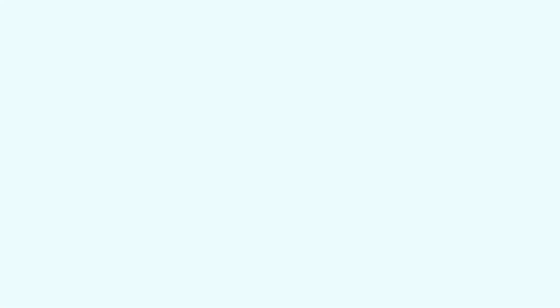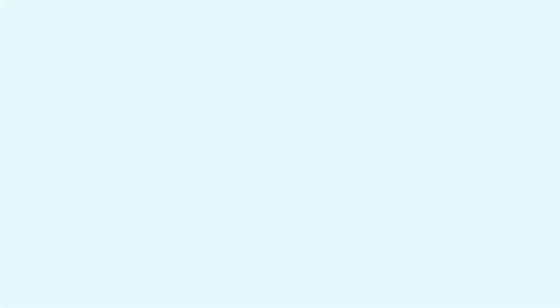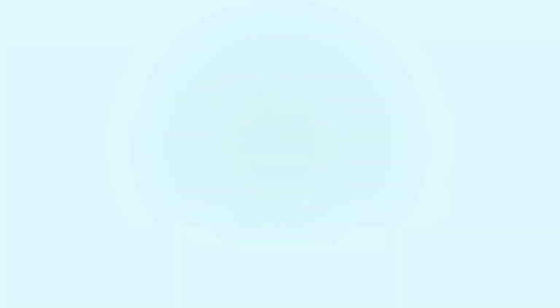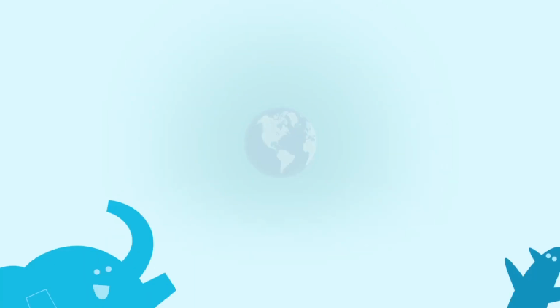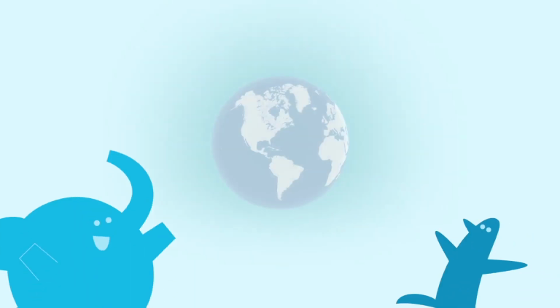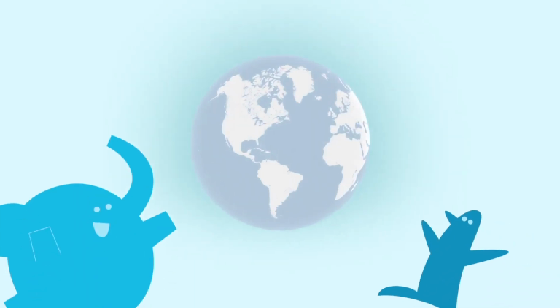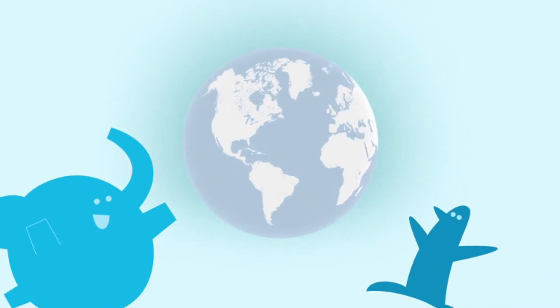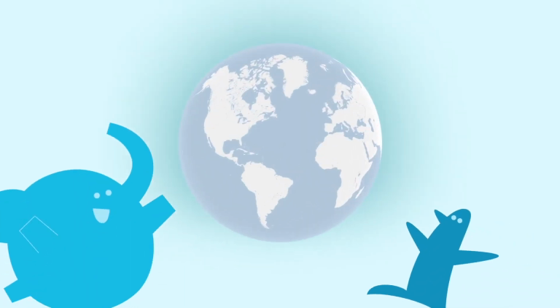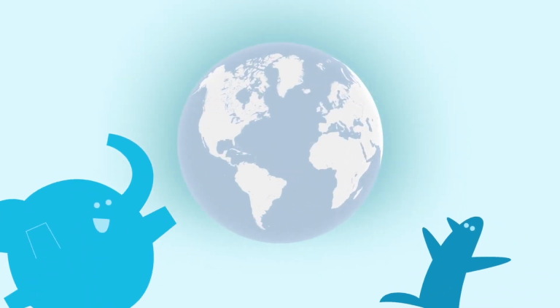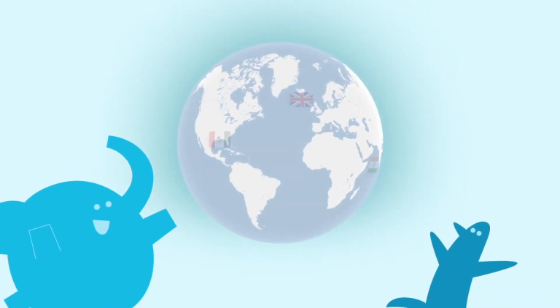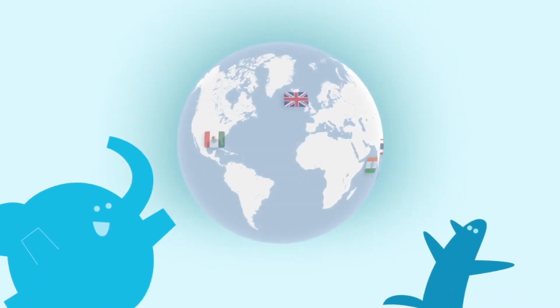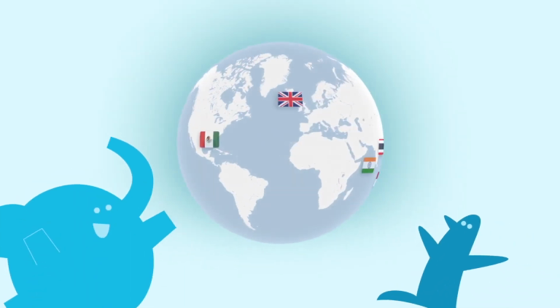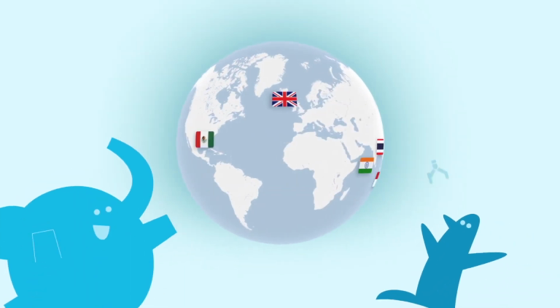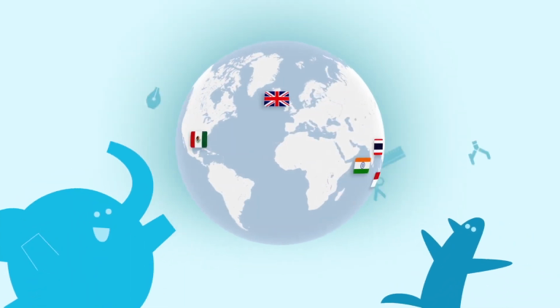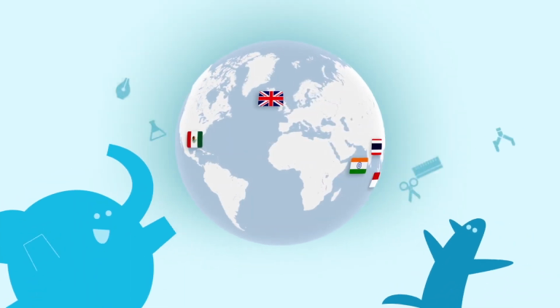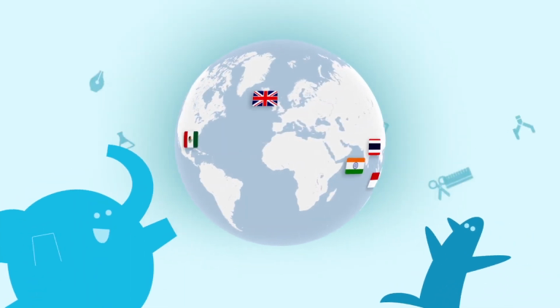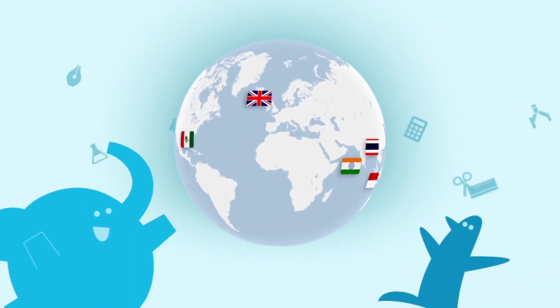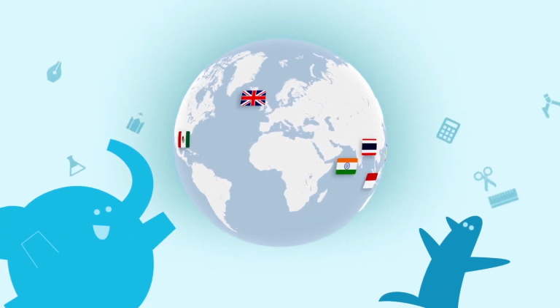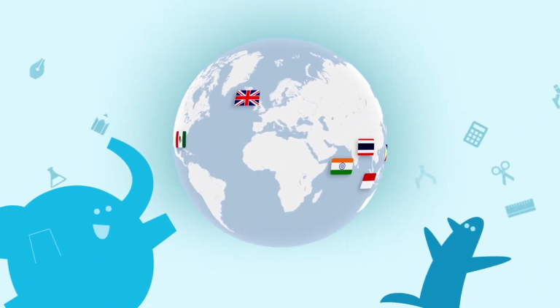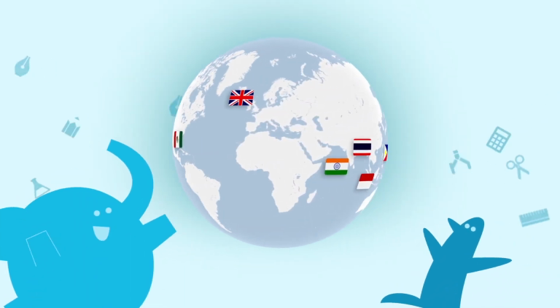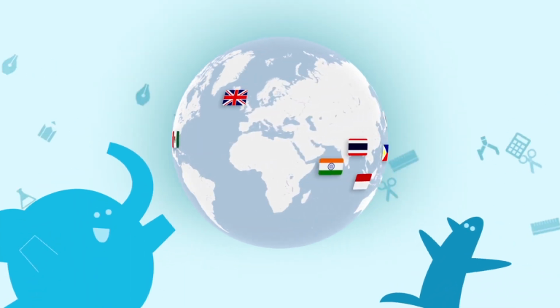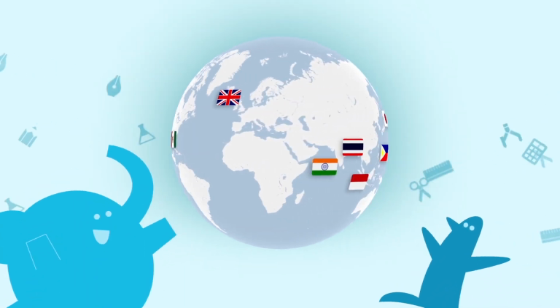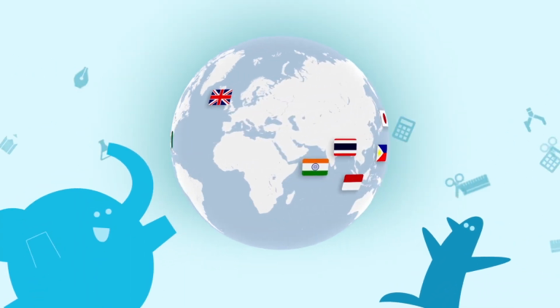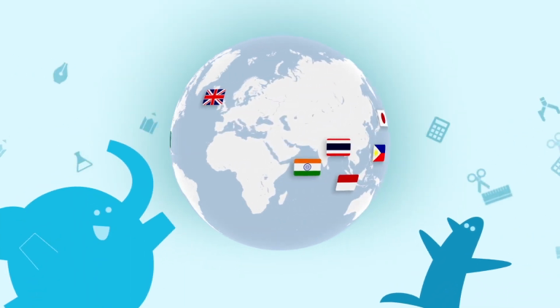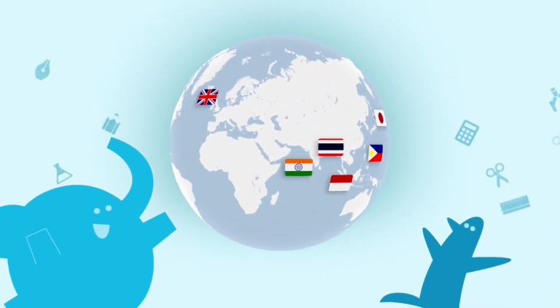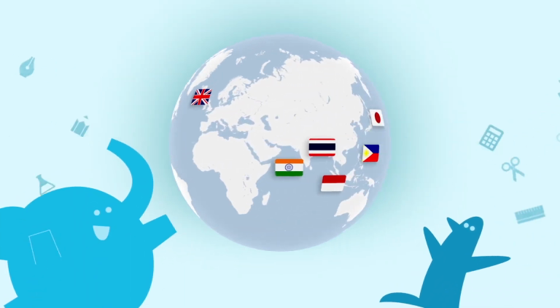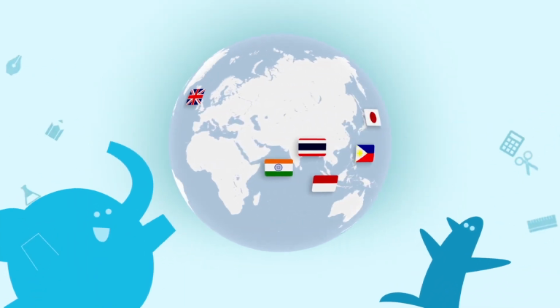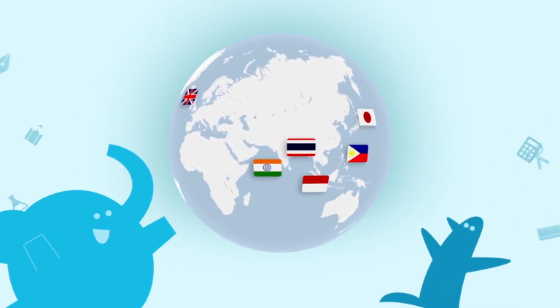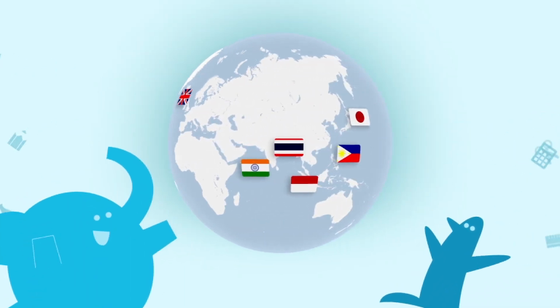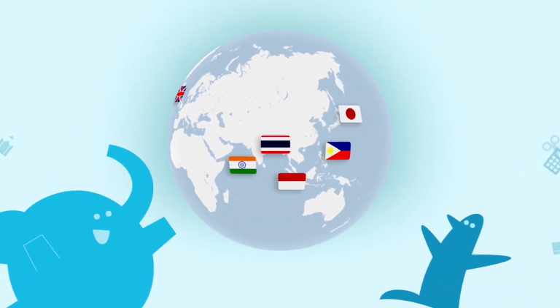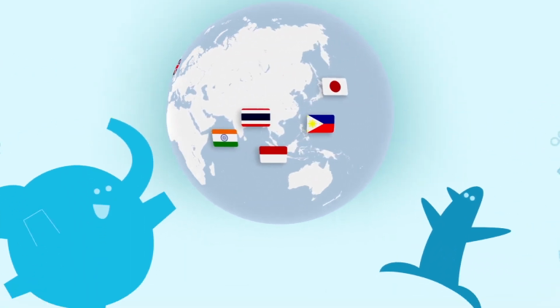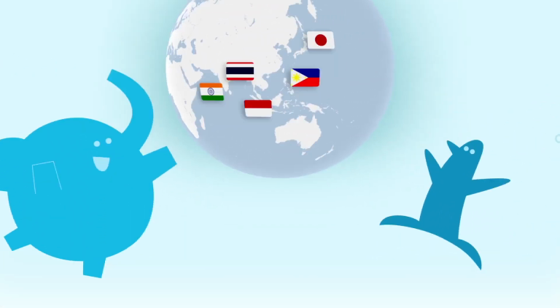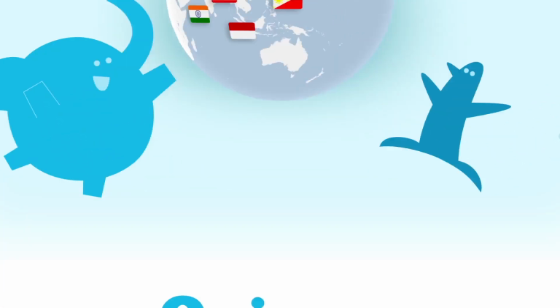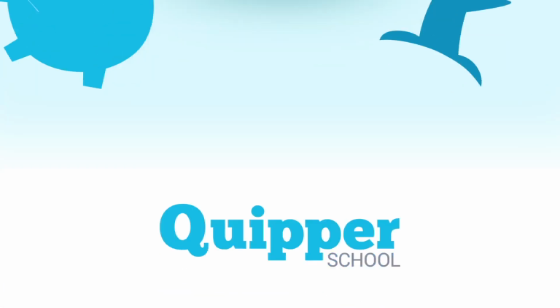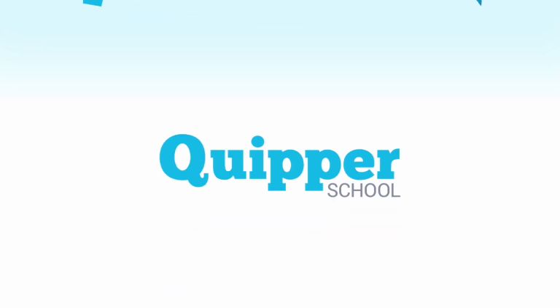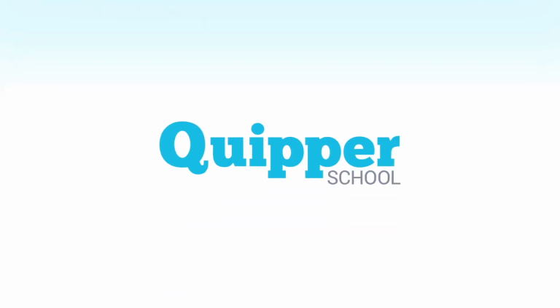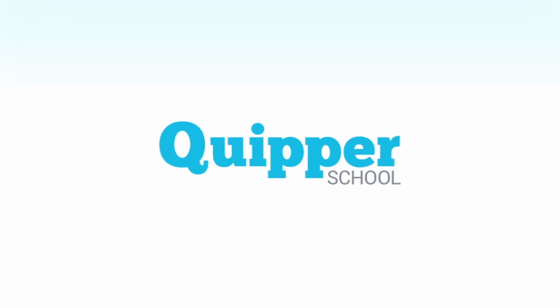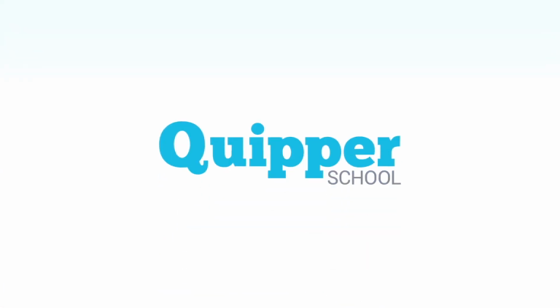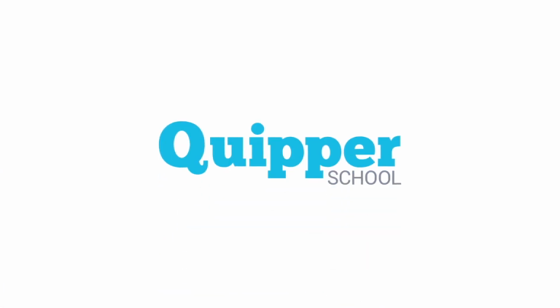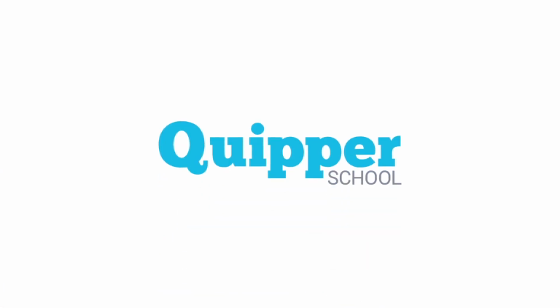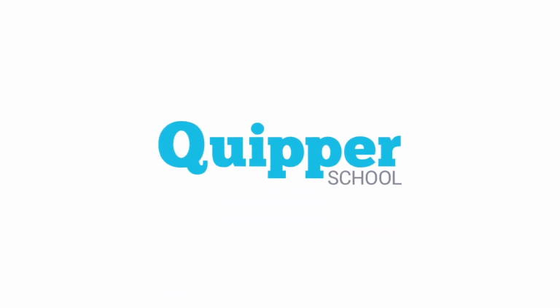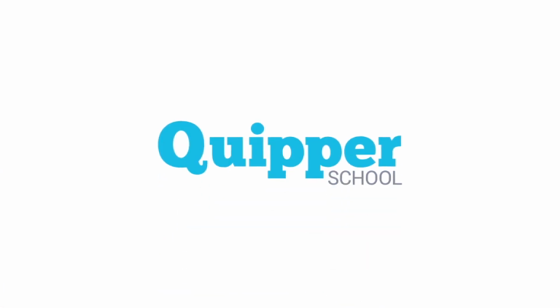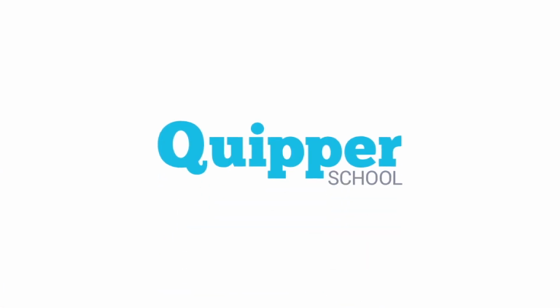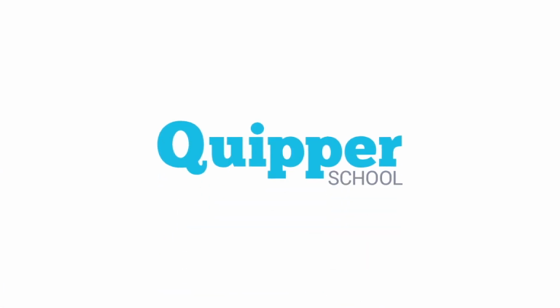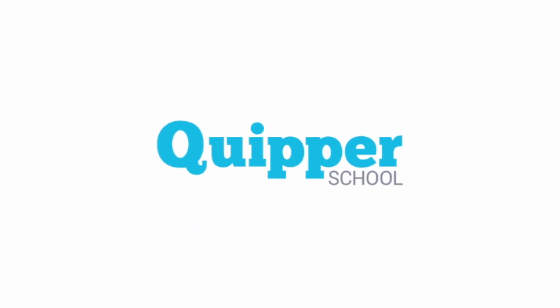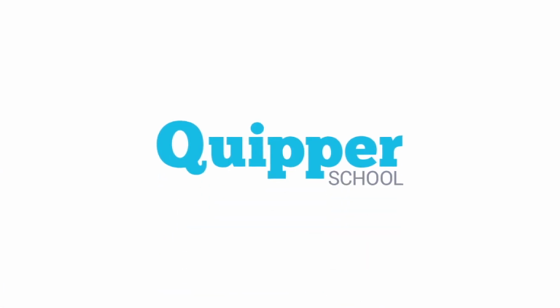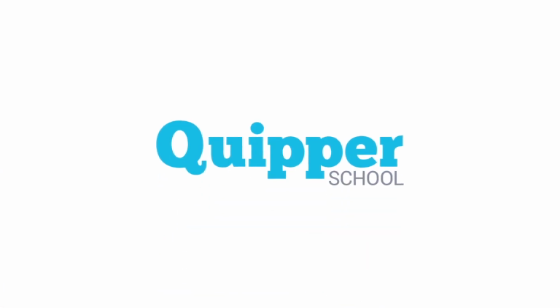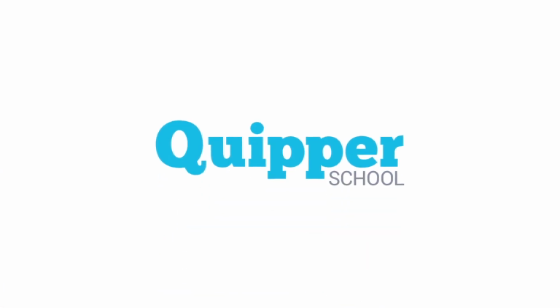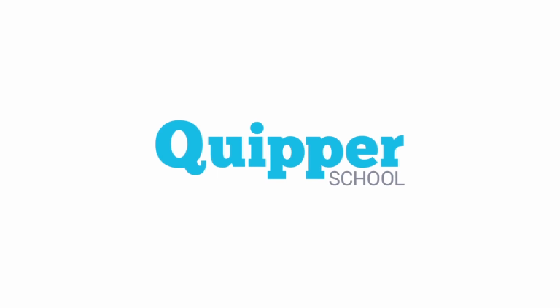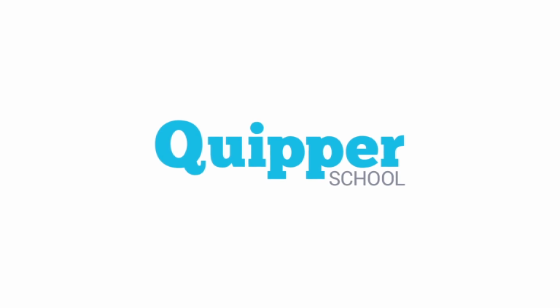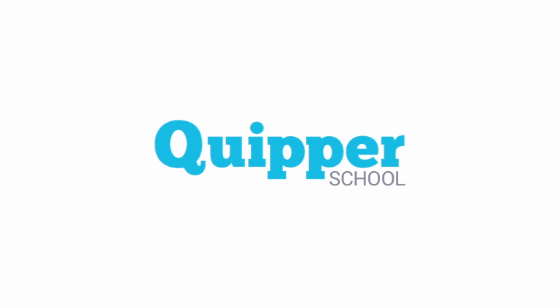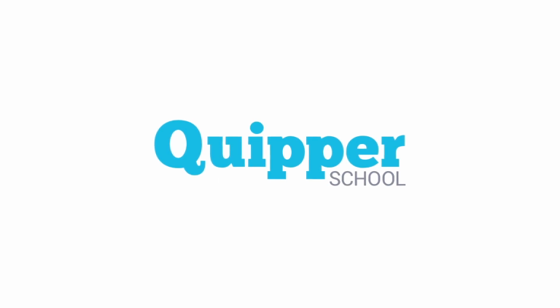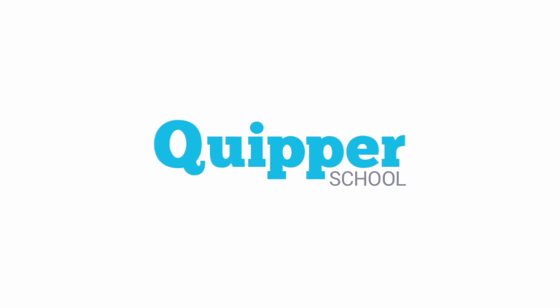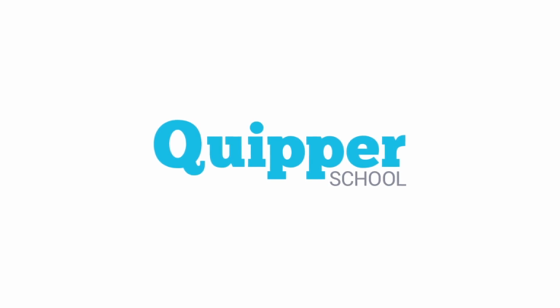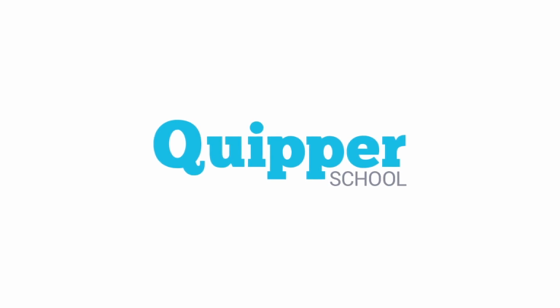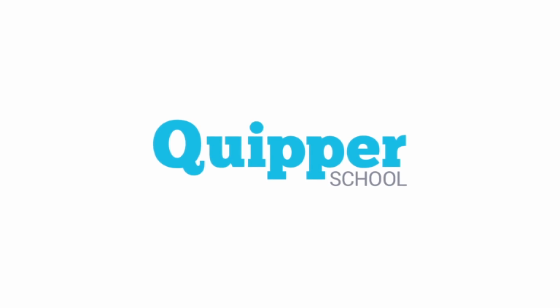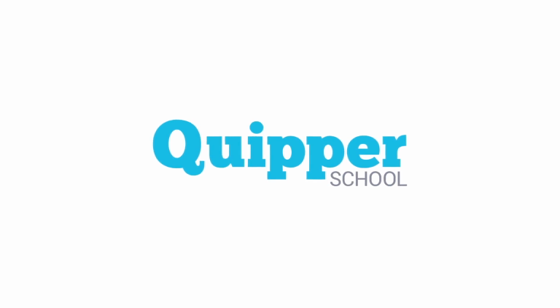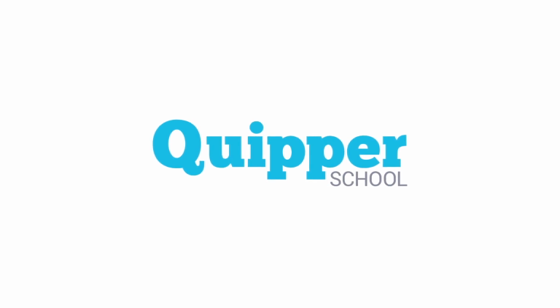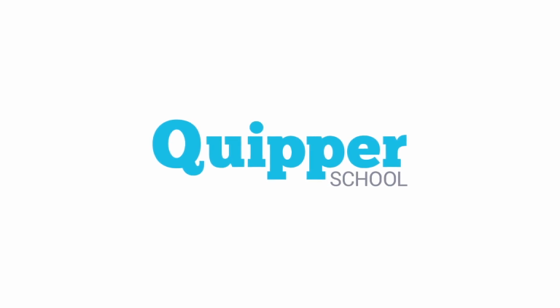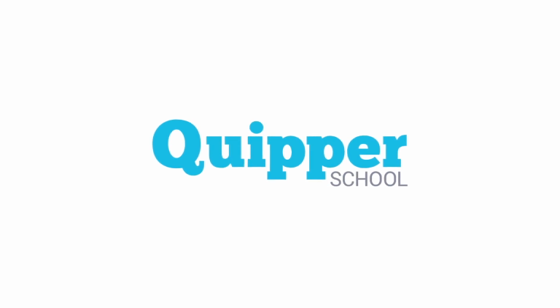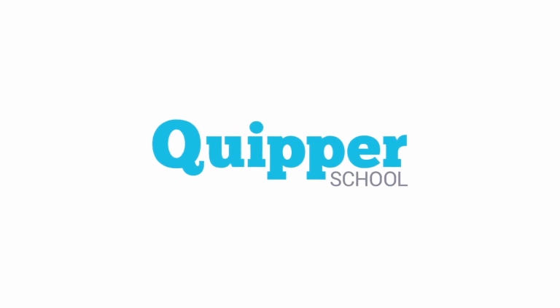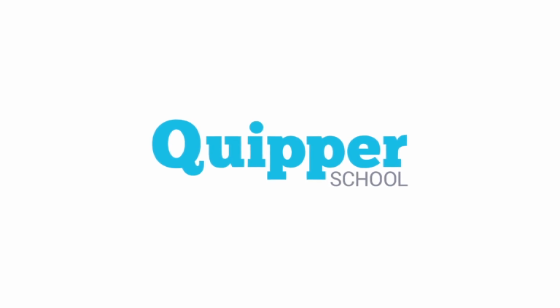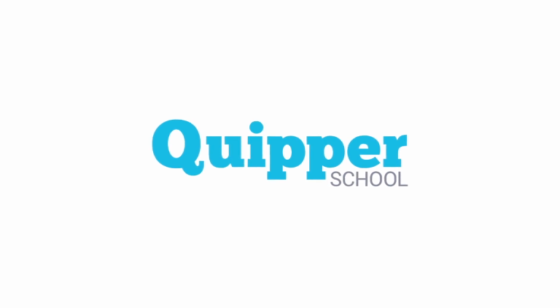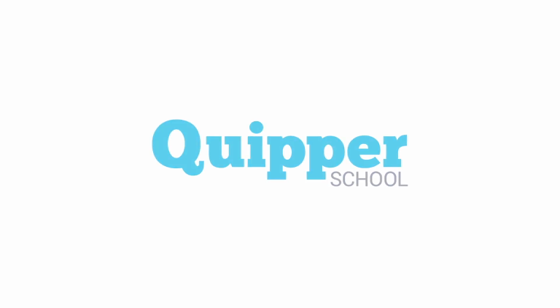Kuiper School is growing around the world. Join us today and start improving your results.